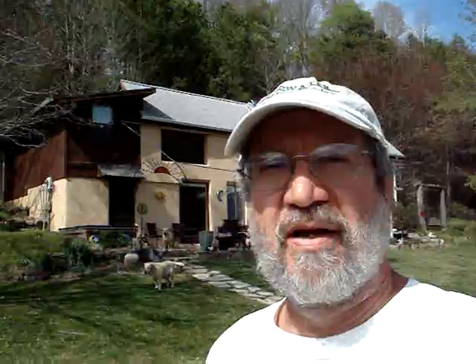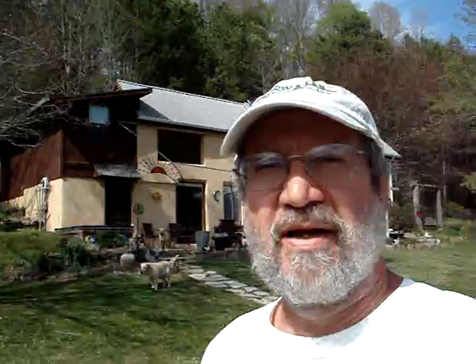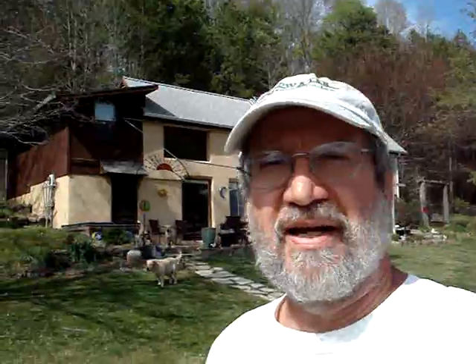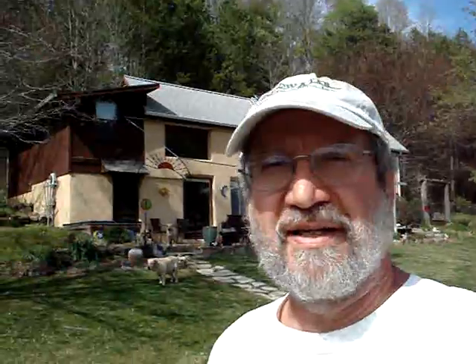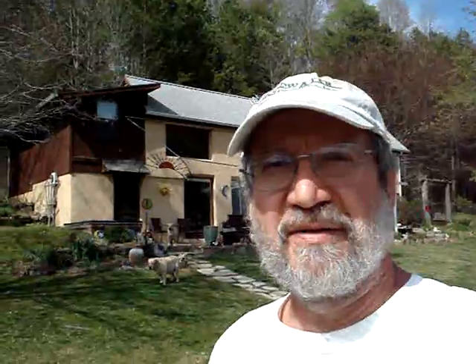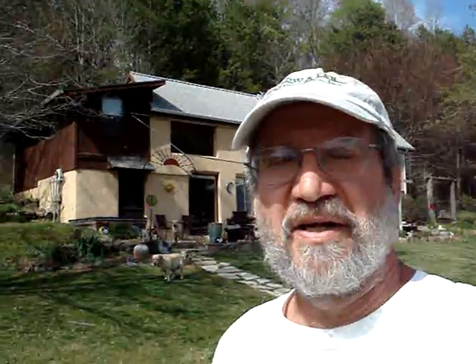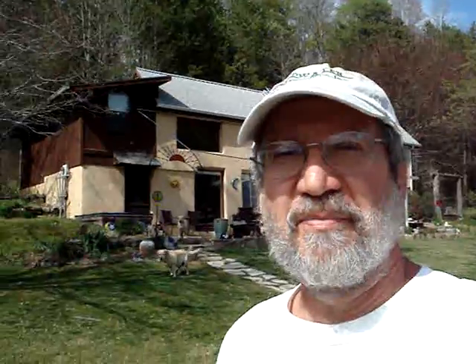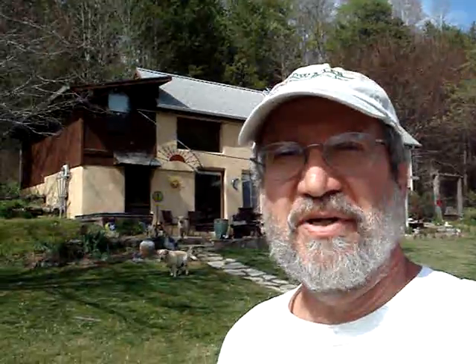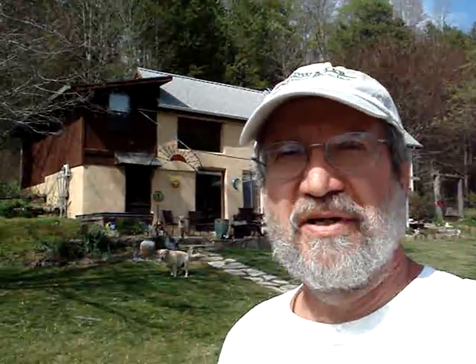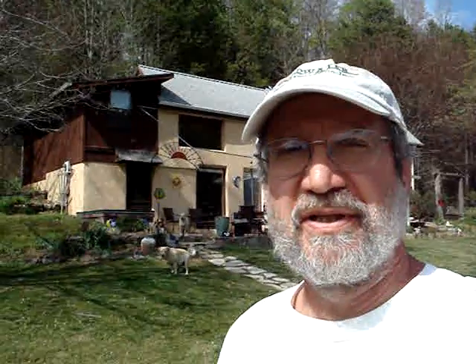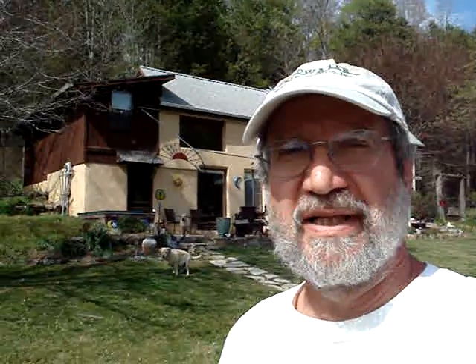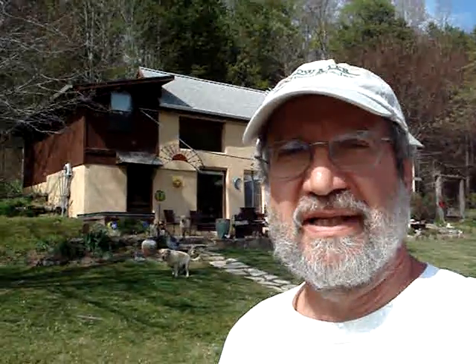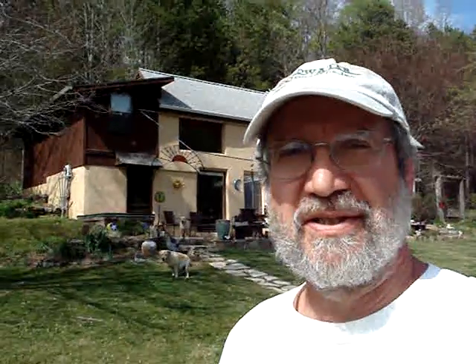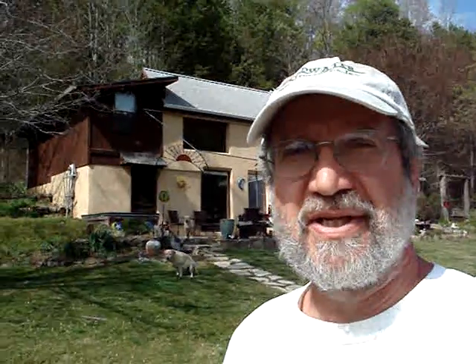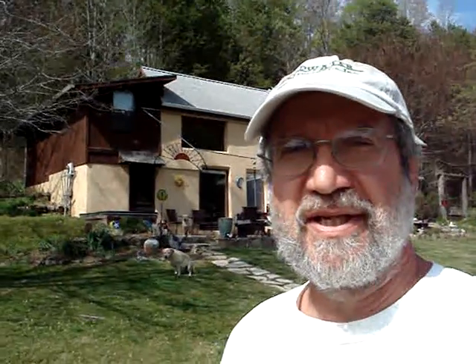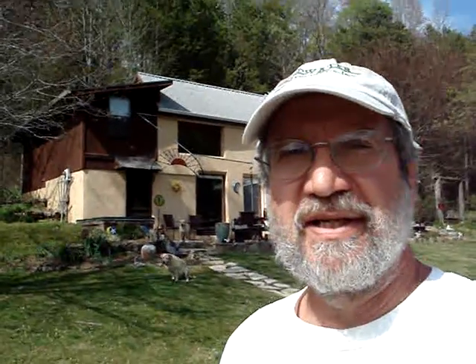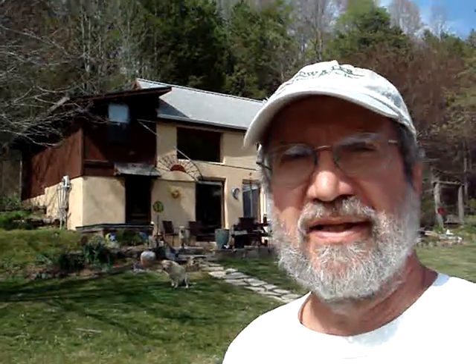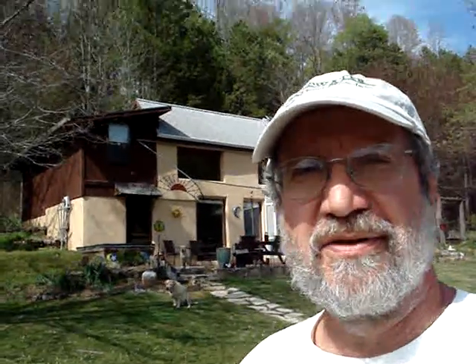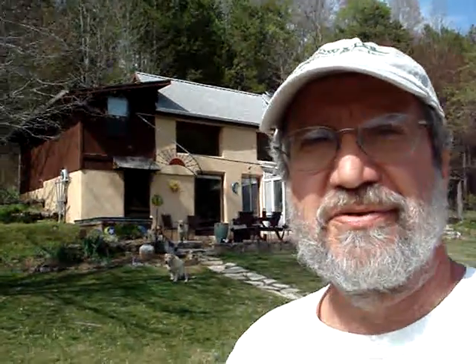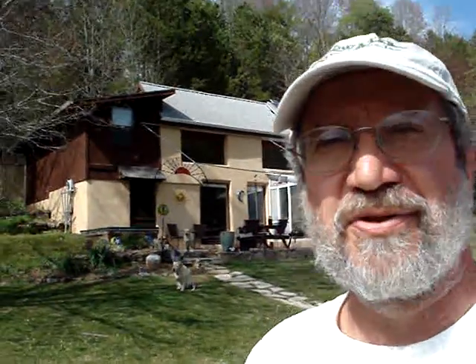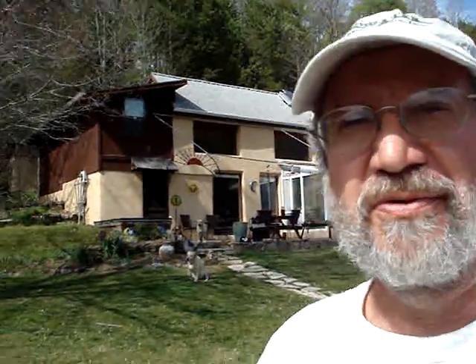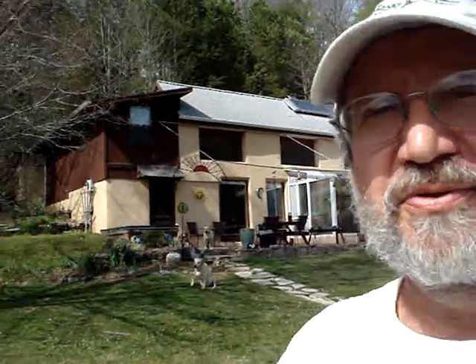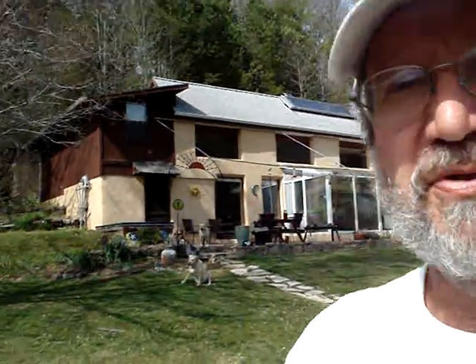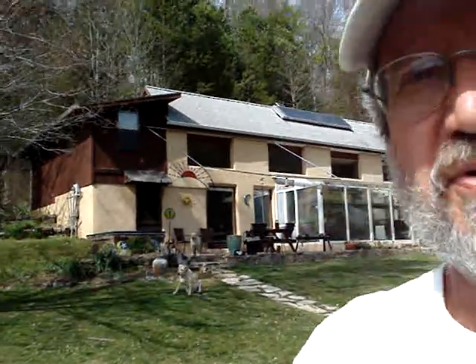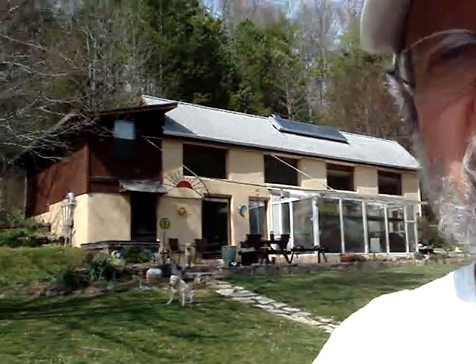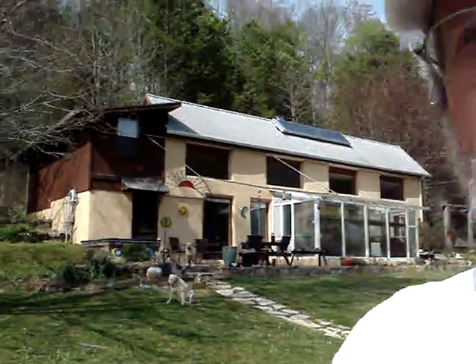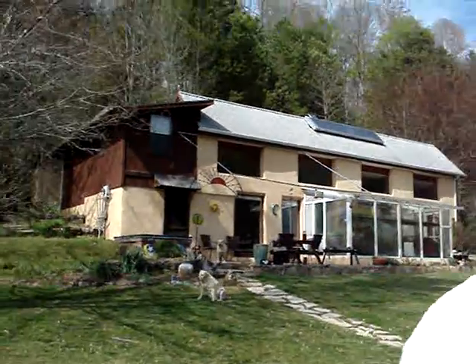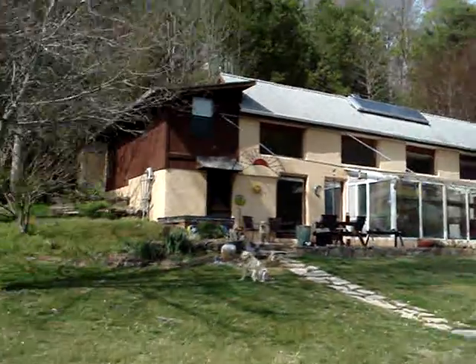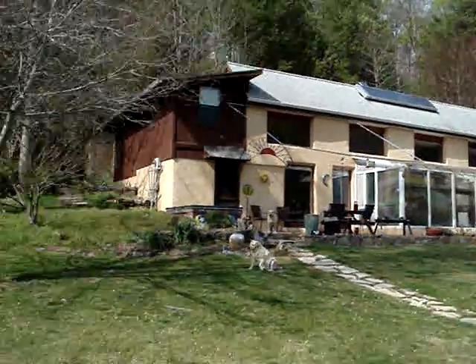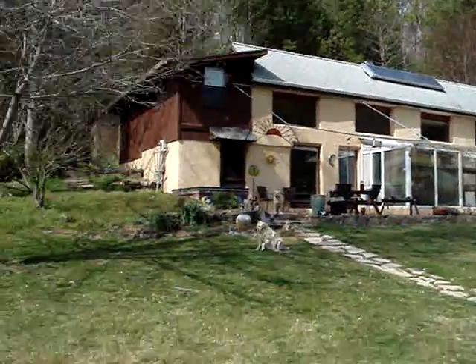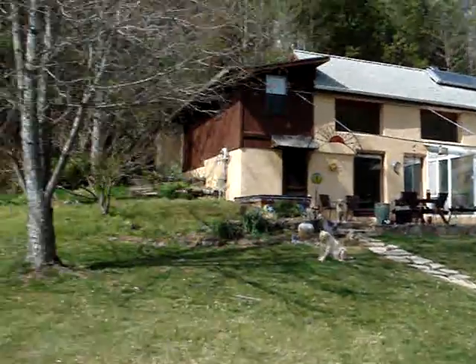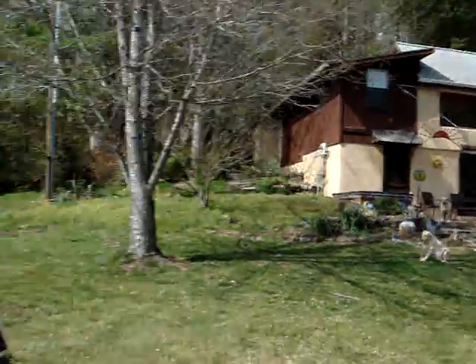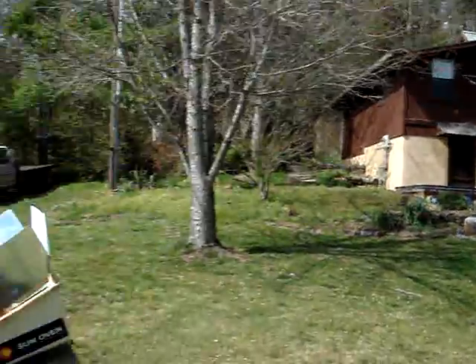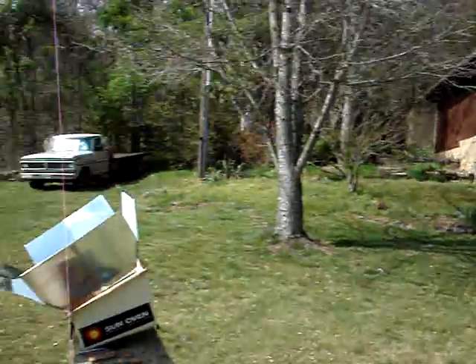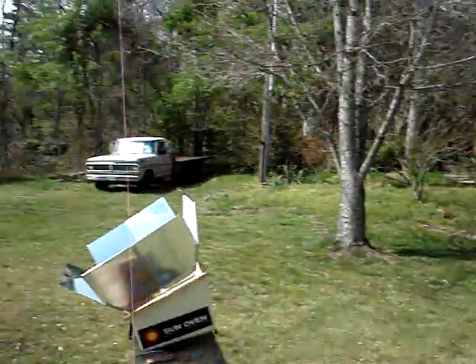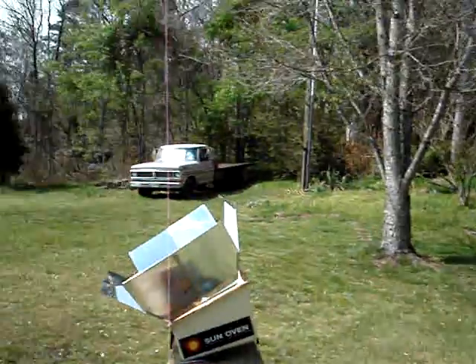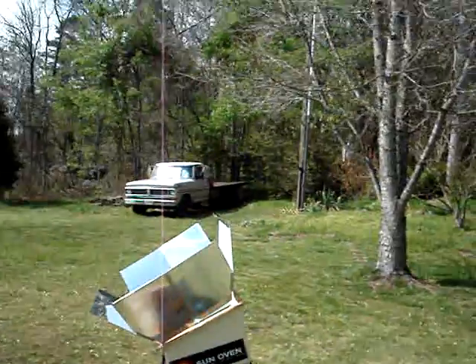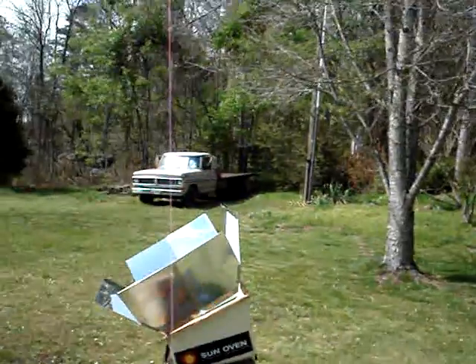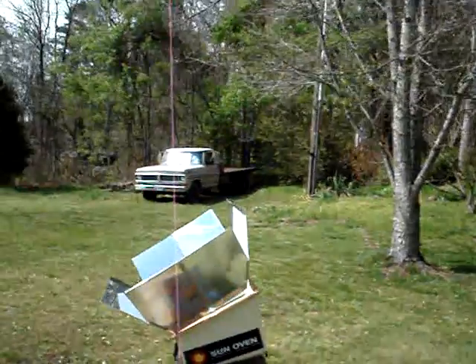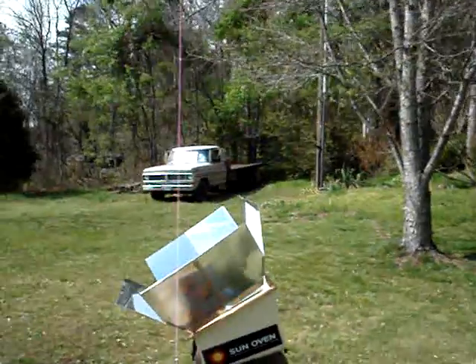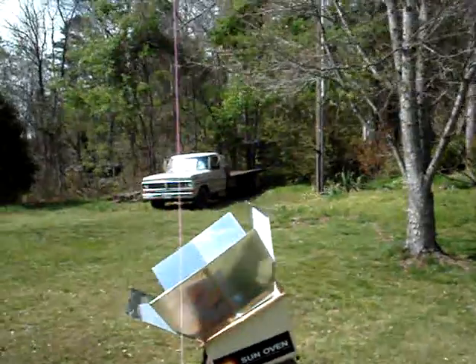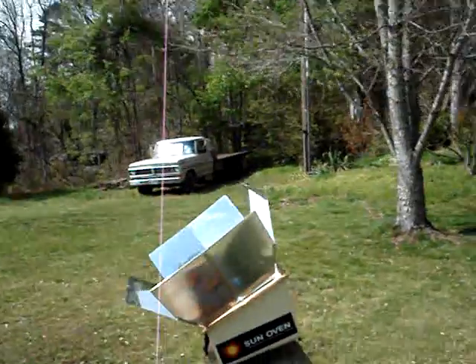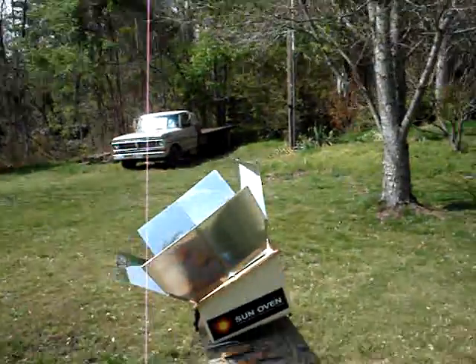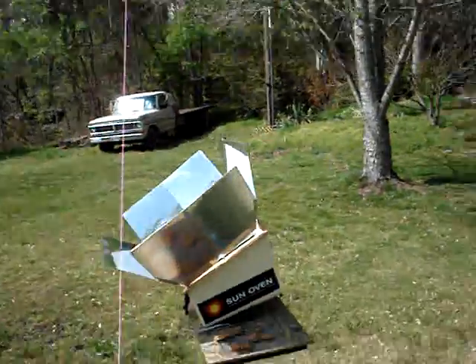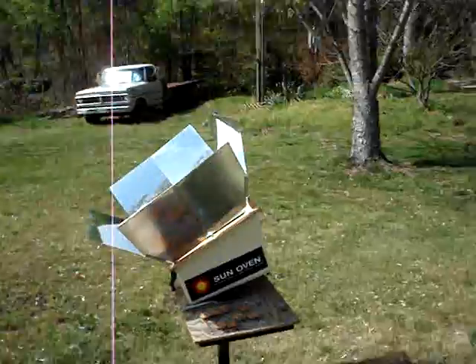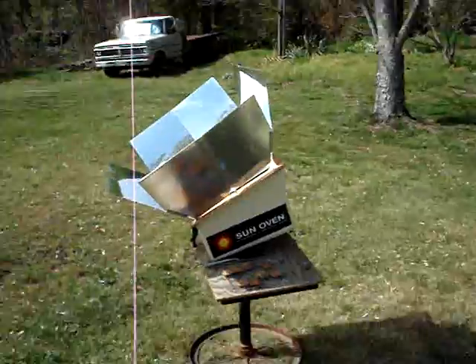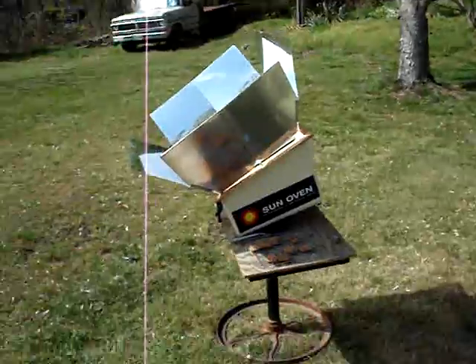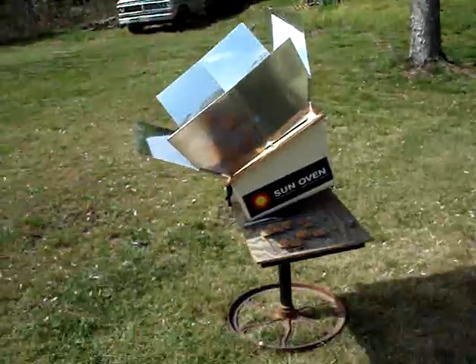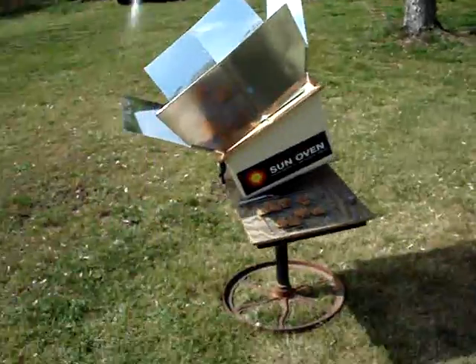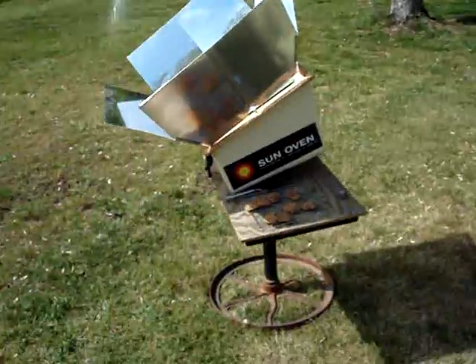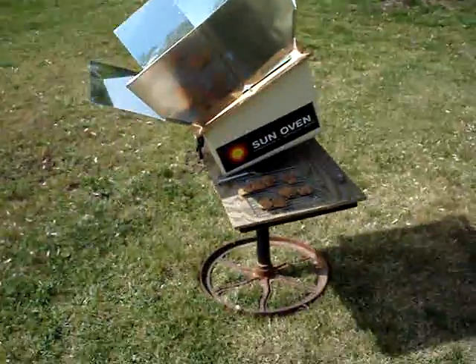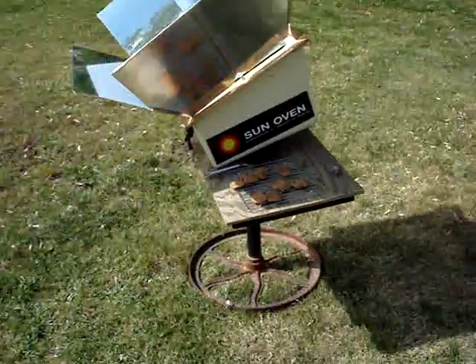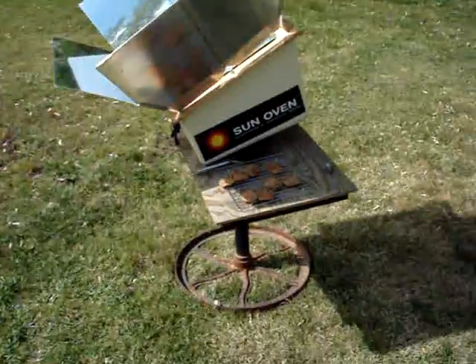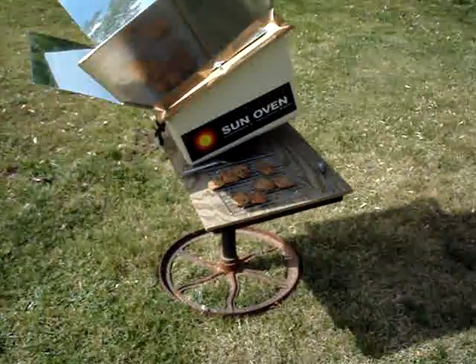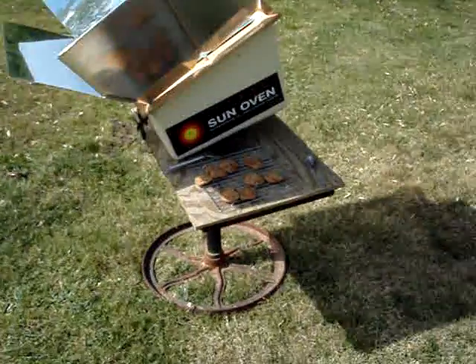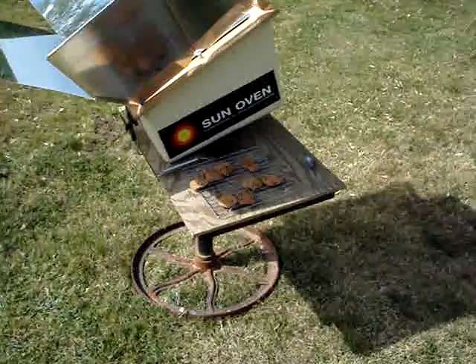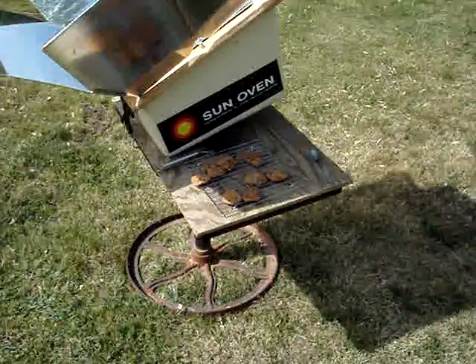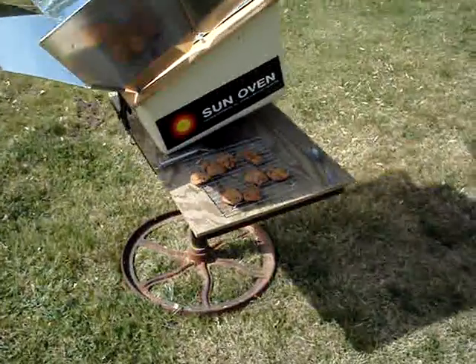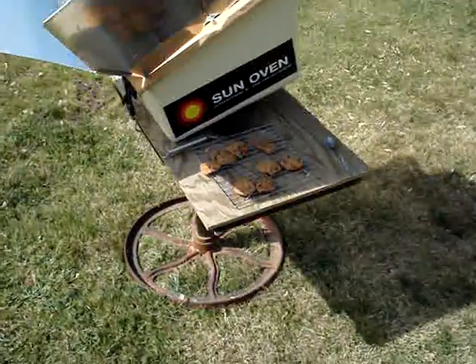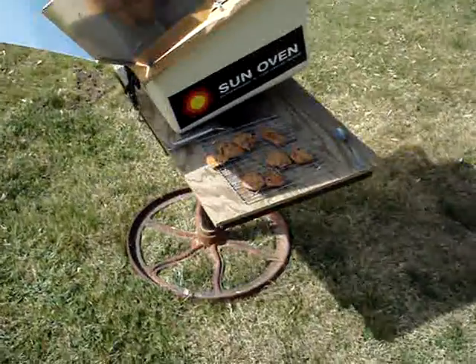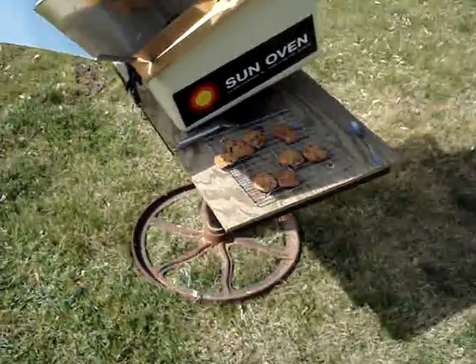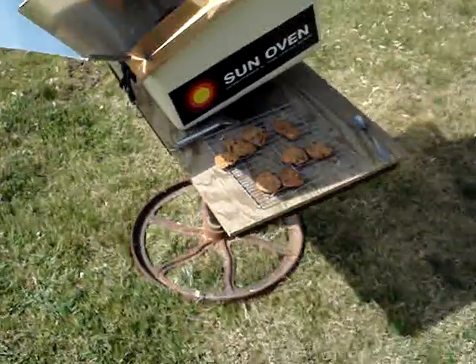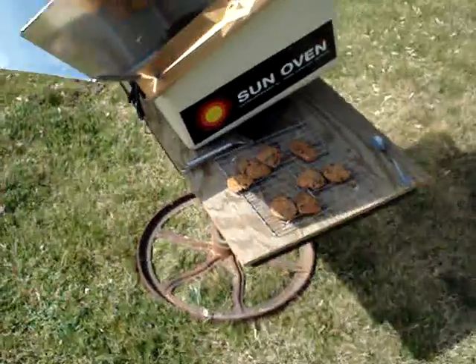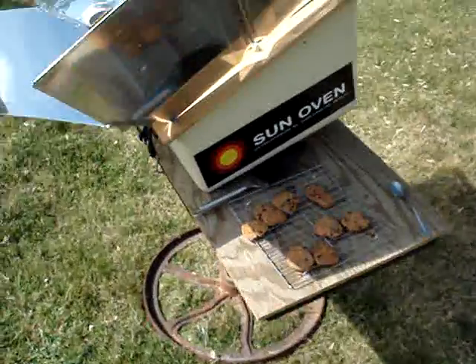Hi, I'm Doug and I'd like to take you on a little solar tour. This is my solar oven — I've just been making chocolate chip cookies in it.